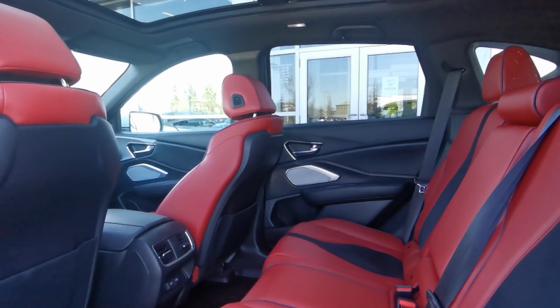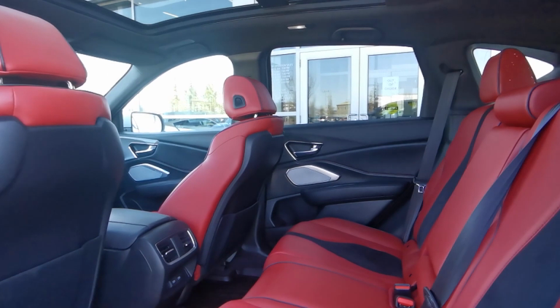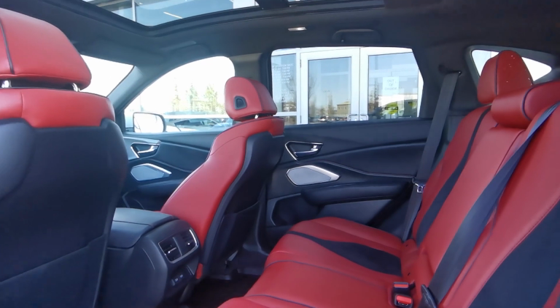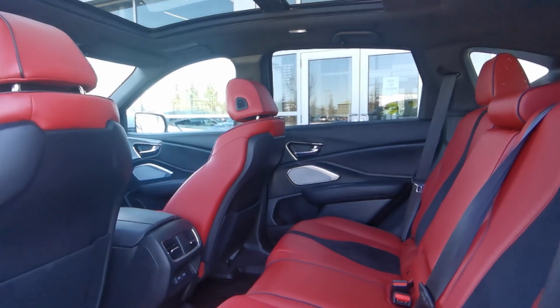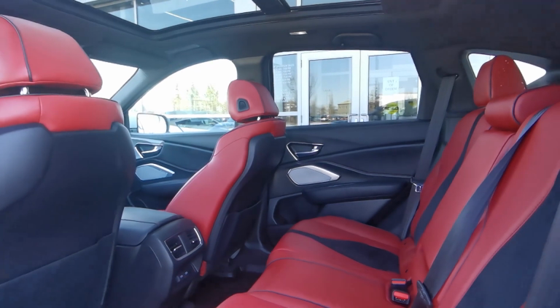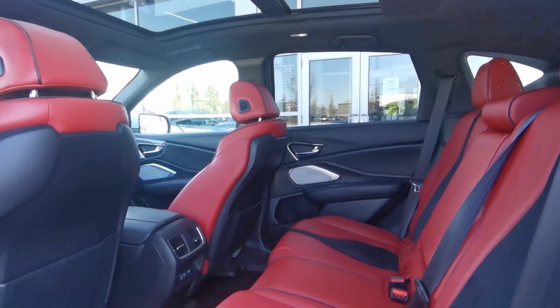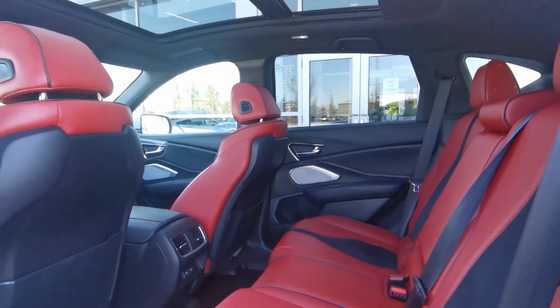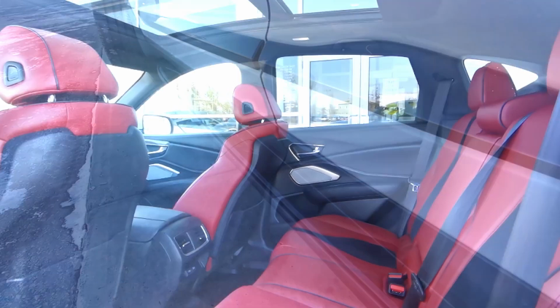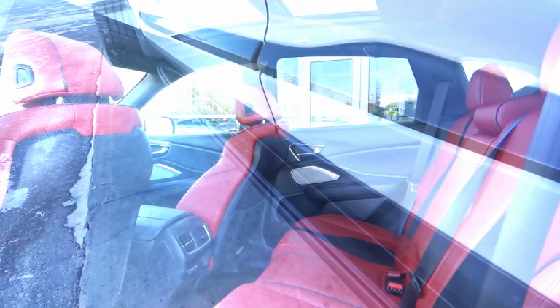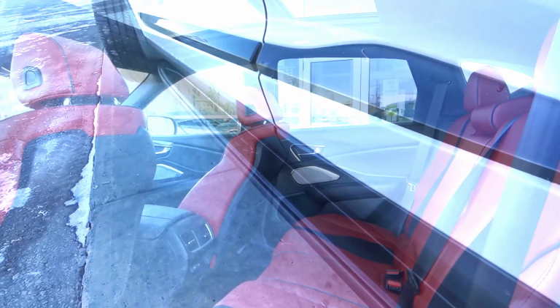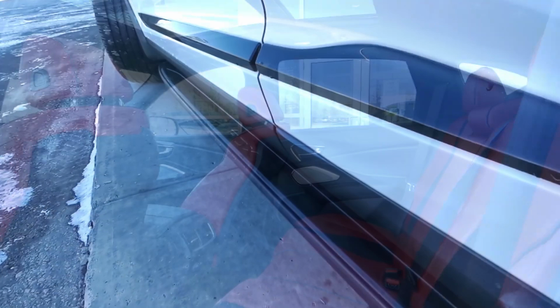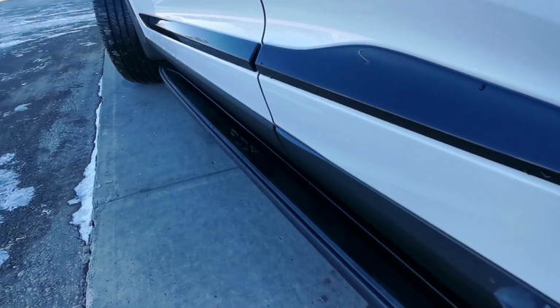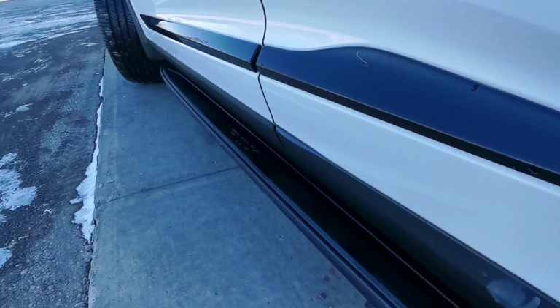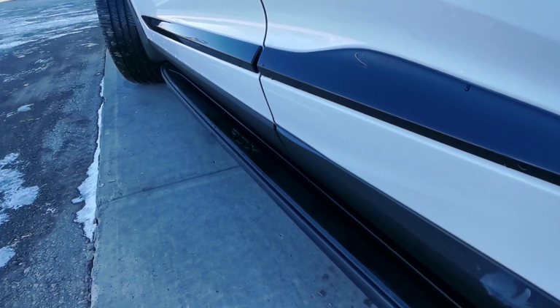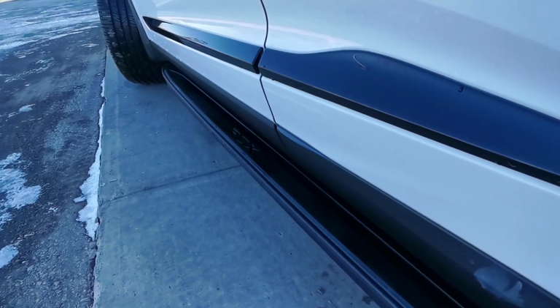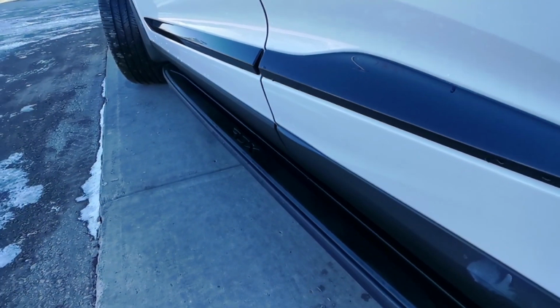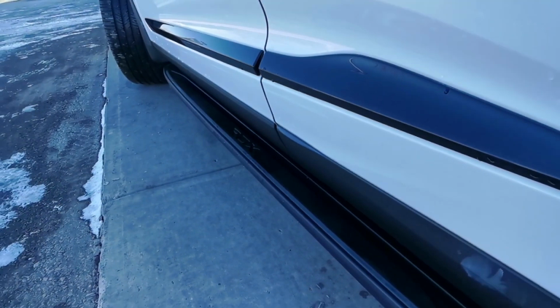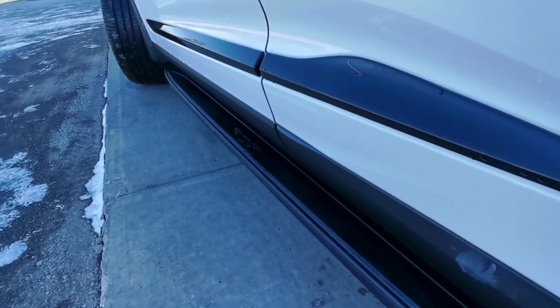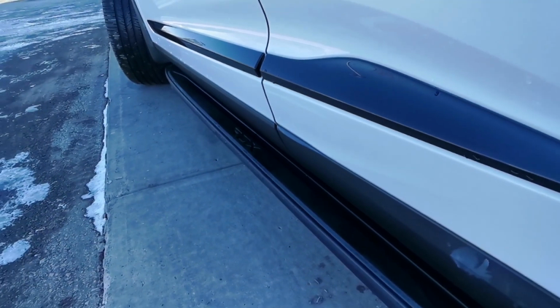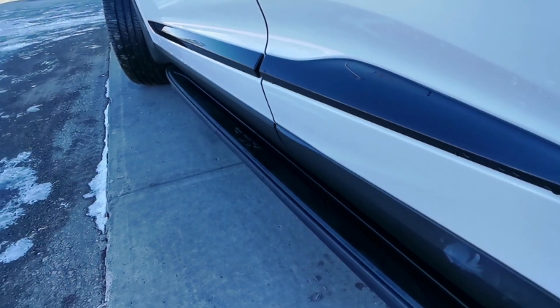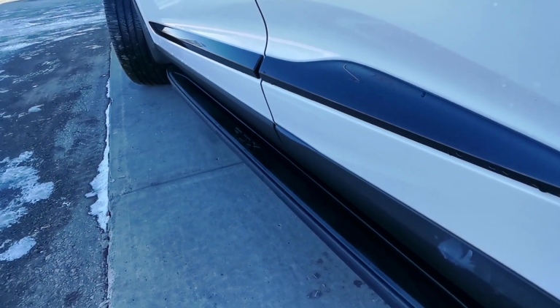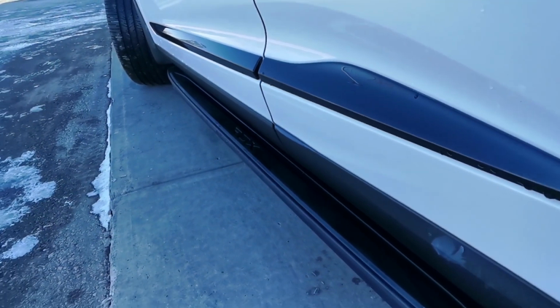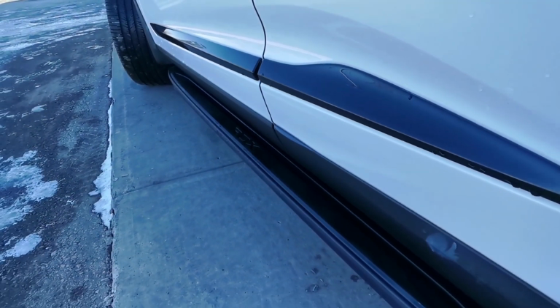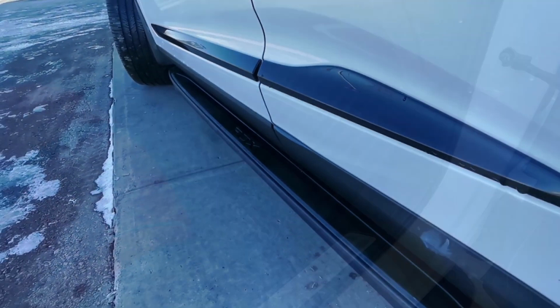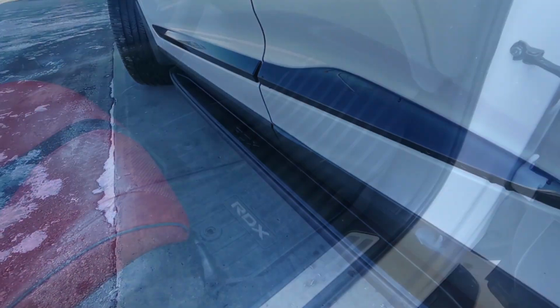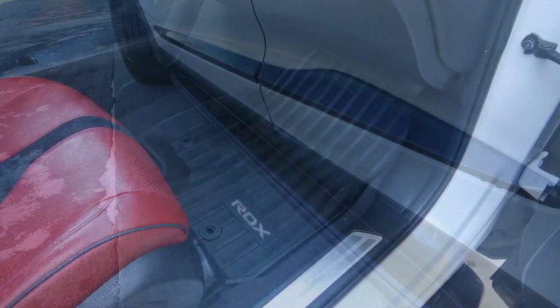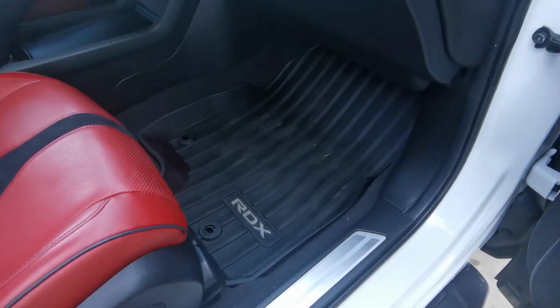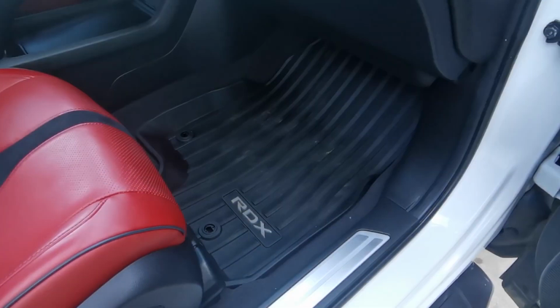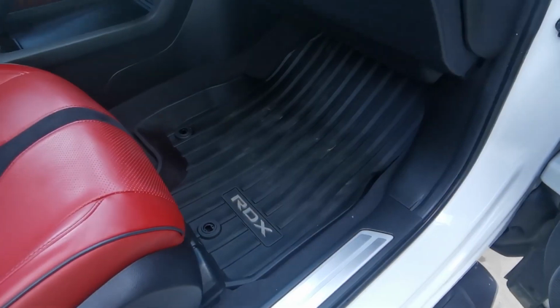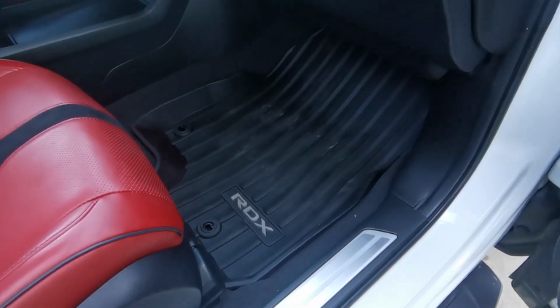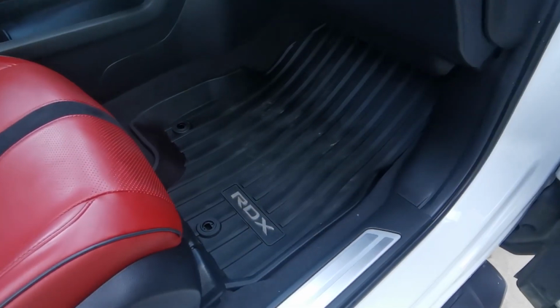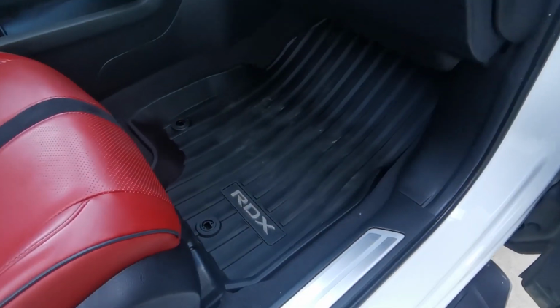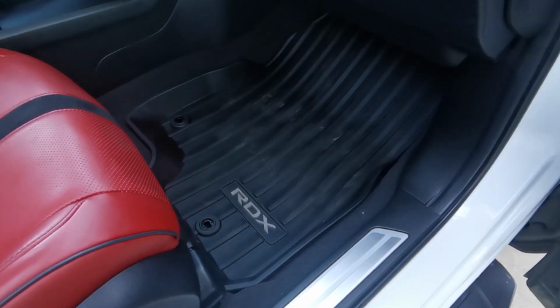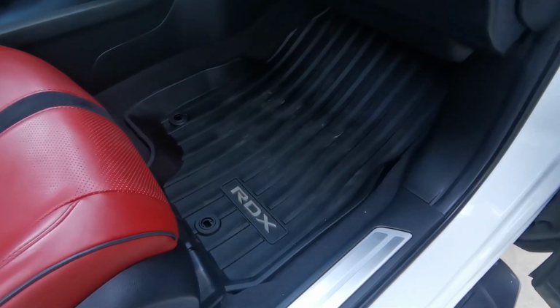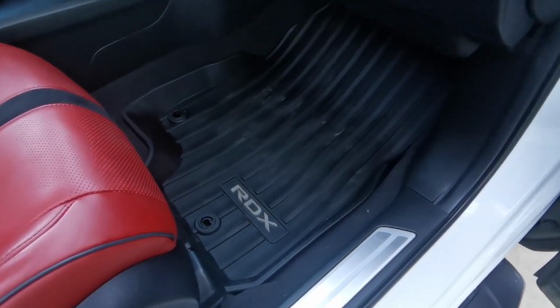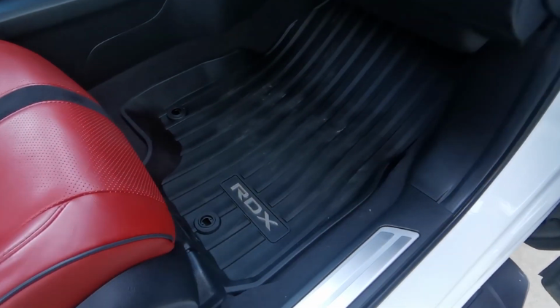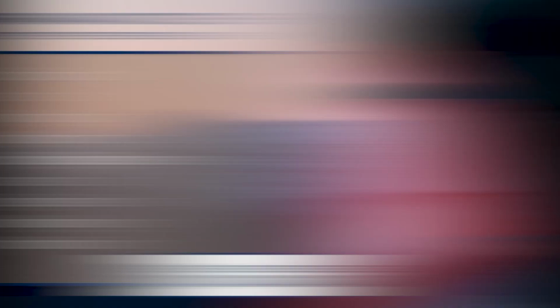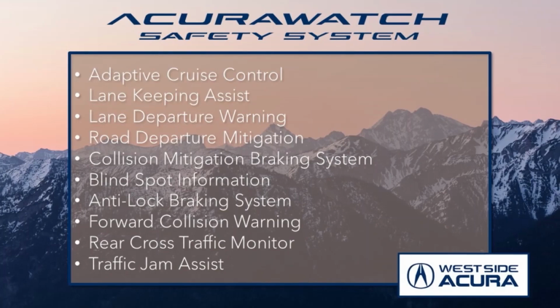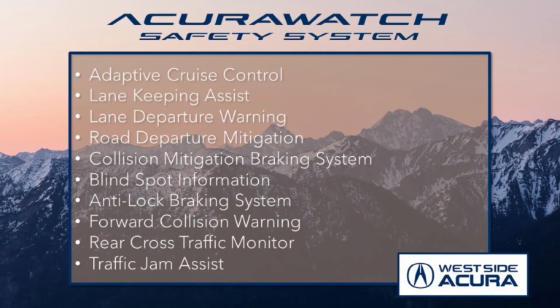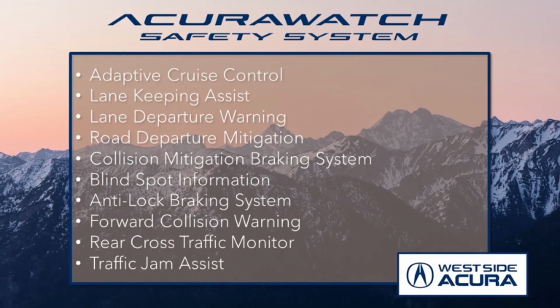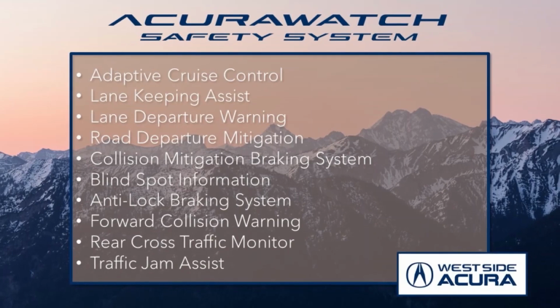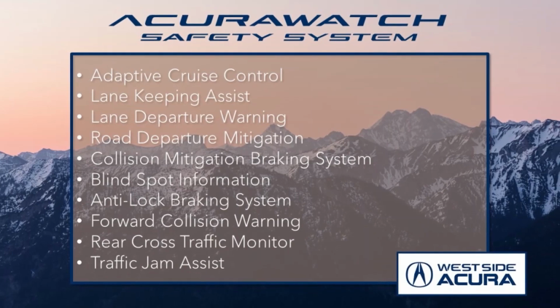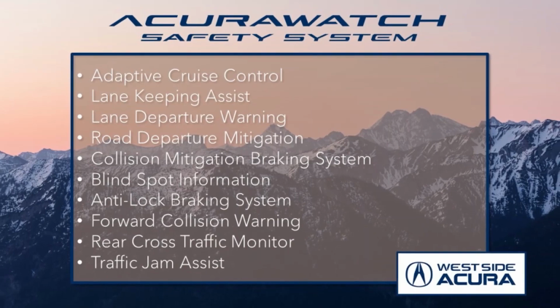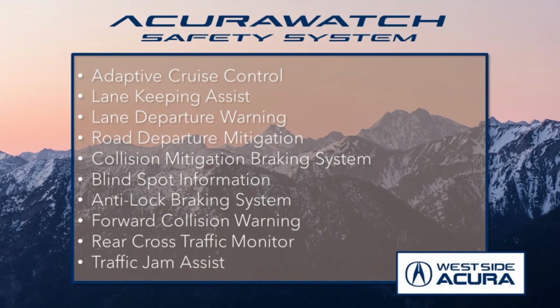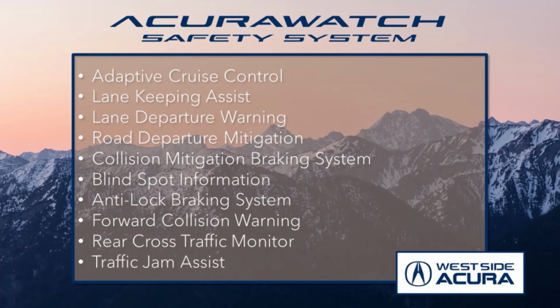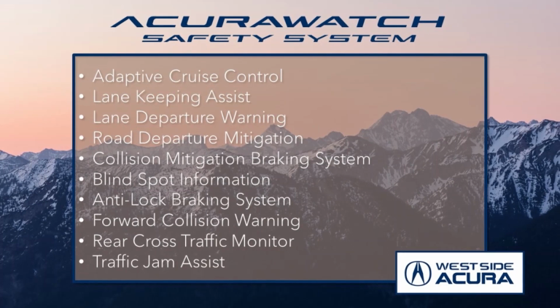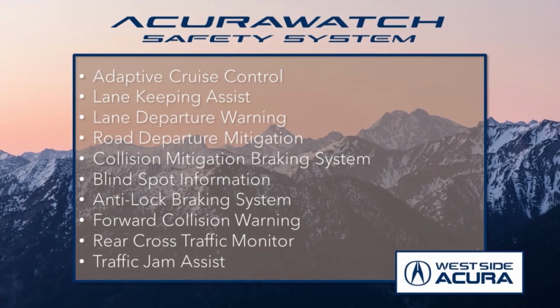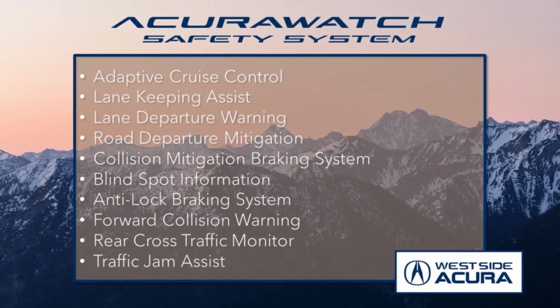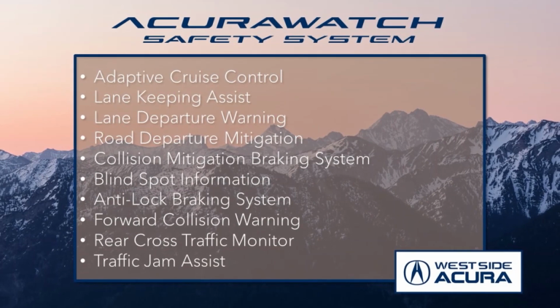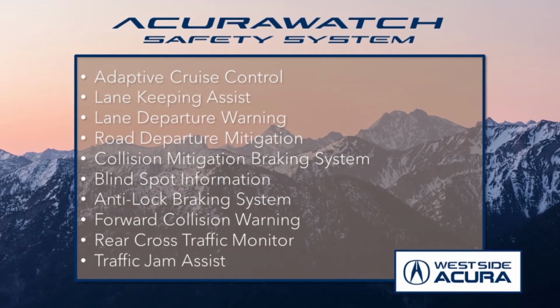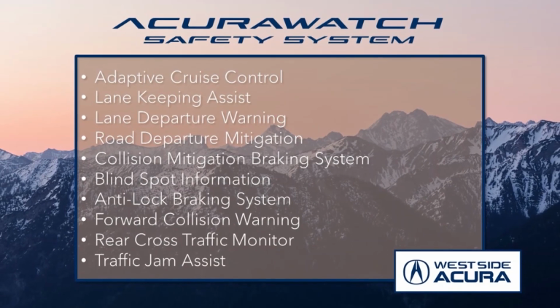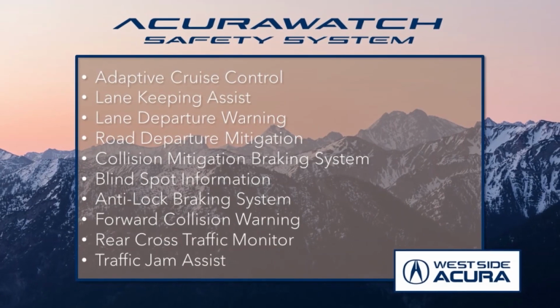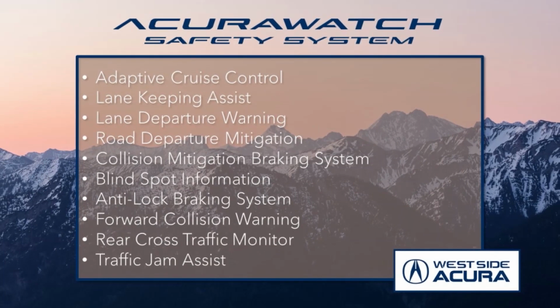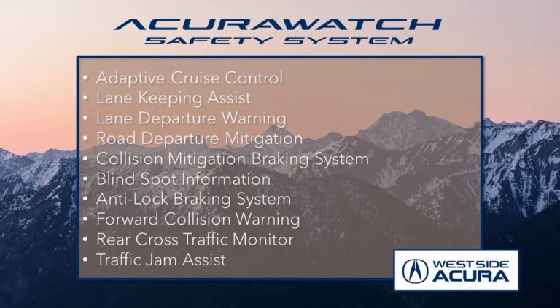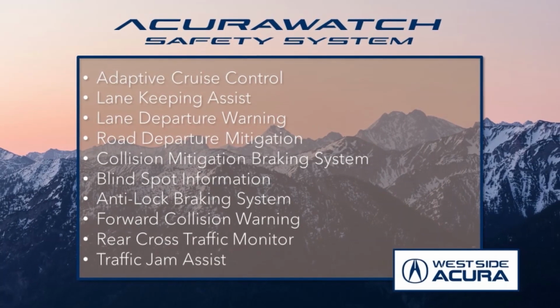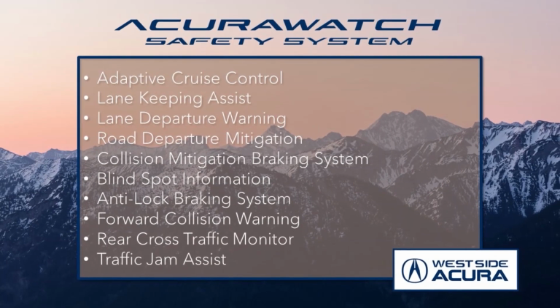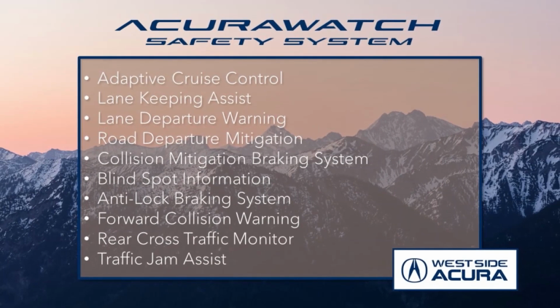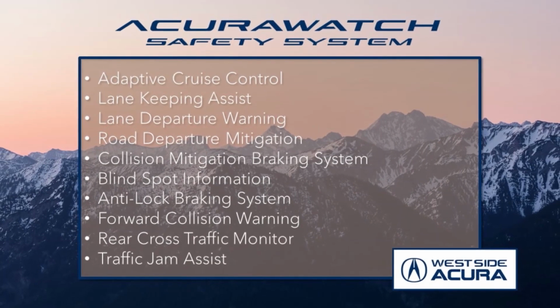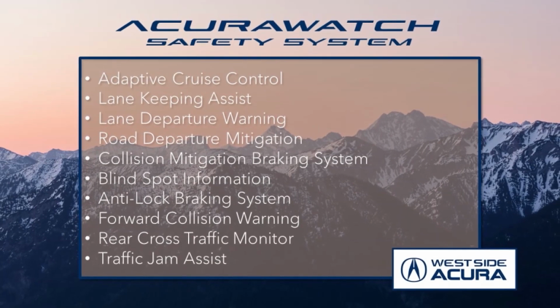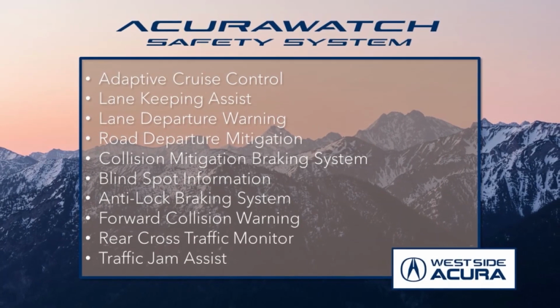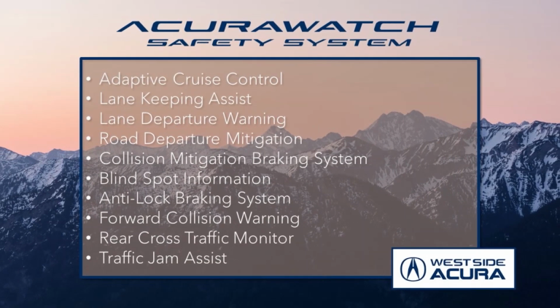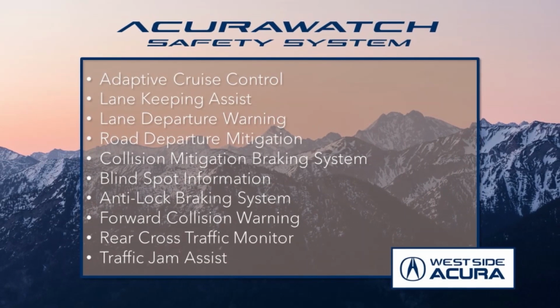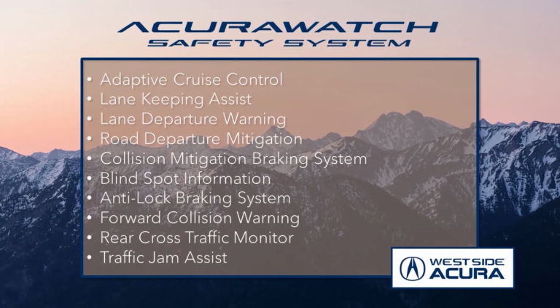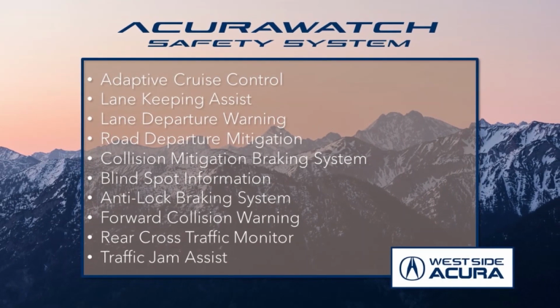And so much more. This unit even comes equipped with running boards and all-weather mats. Plus, it sports all the features from your award-winning AcuraWatch safety system.